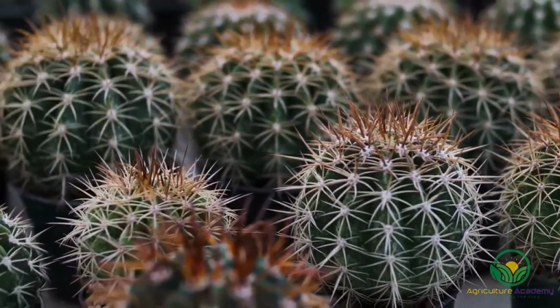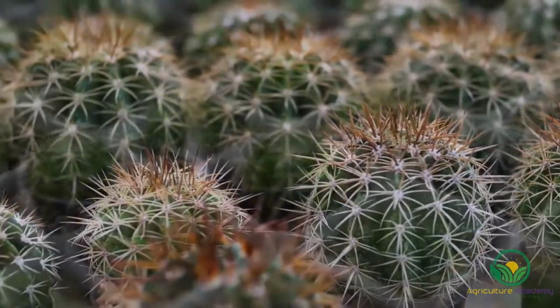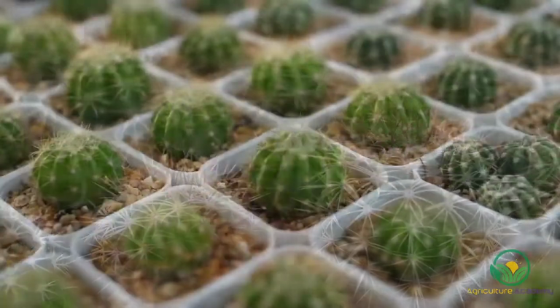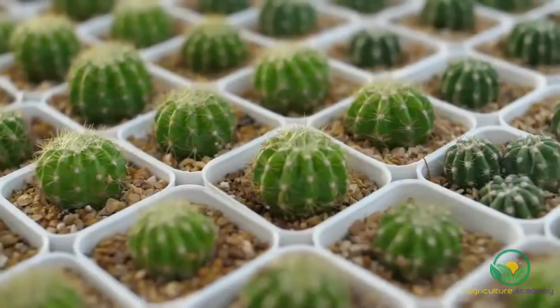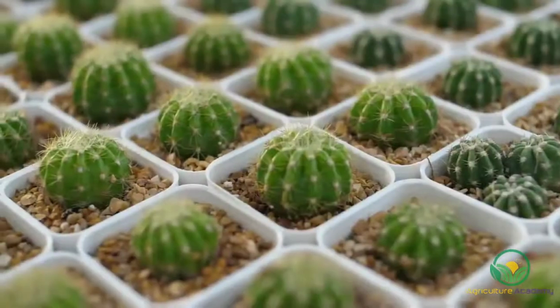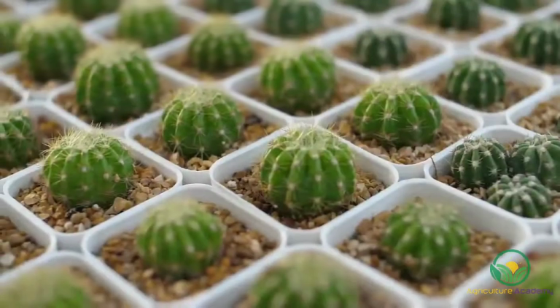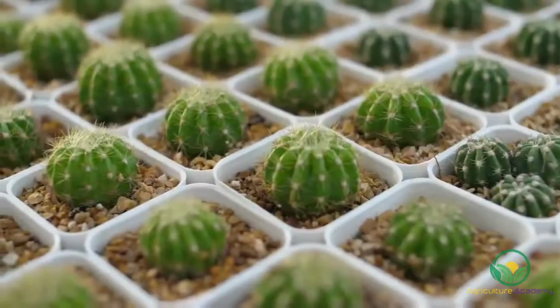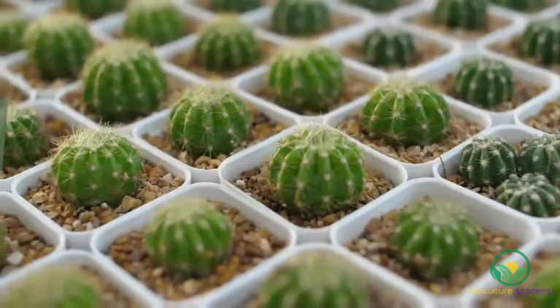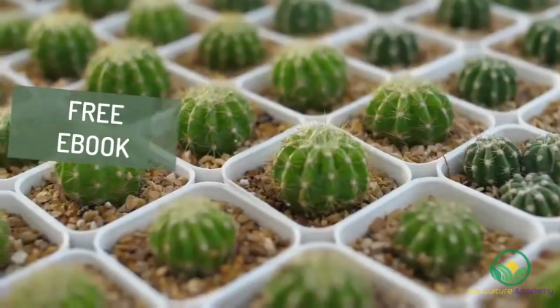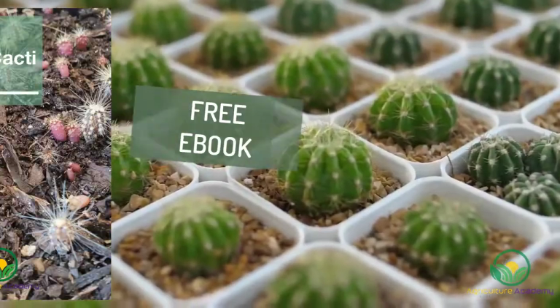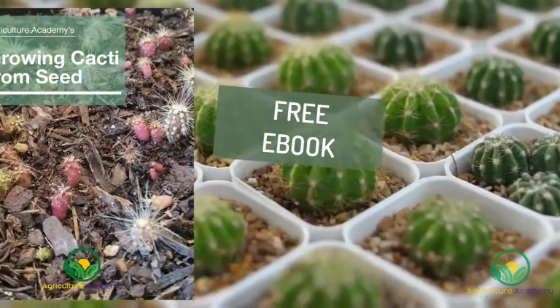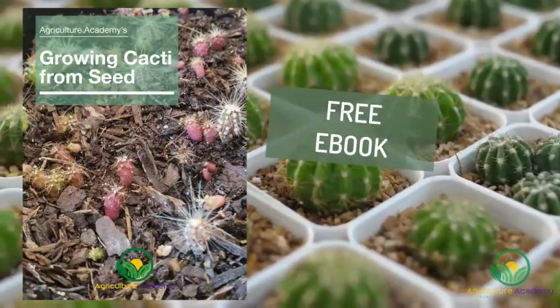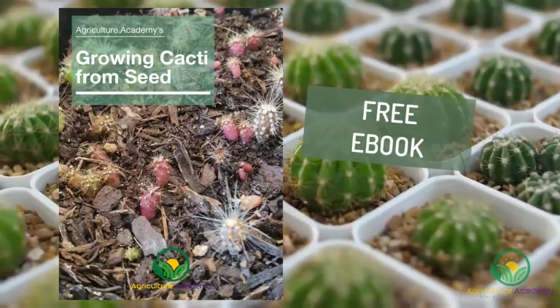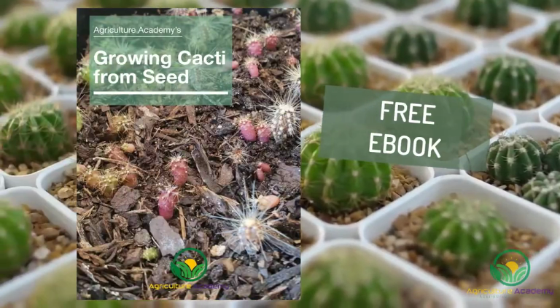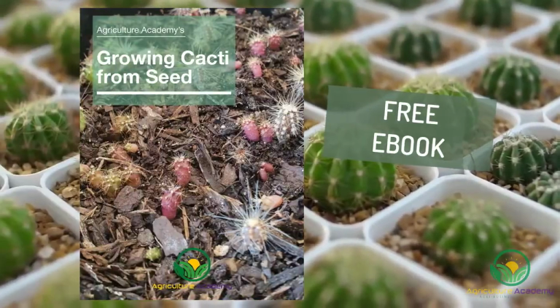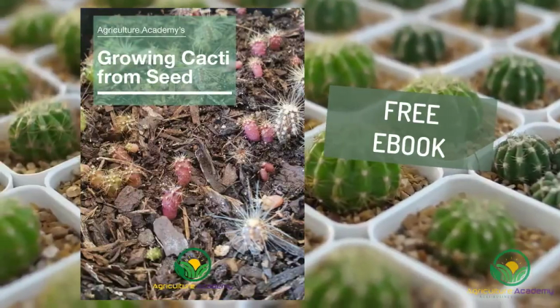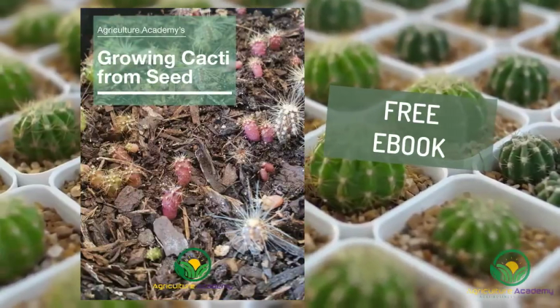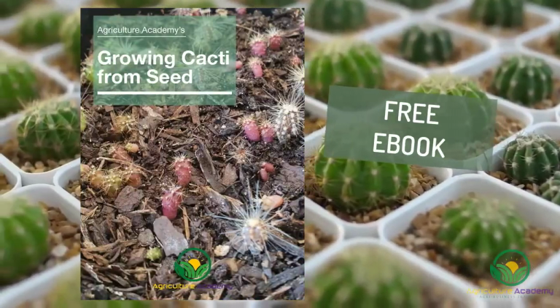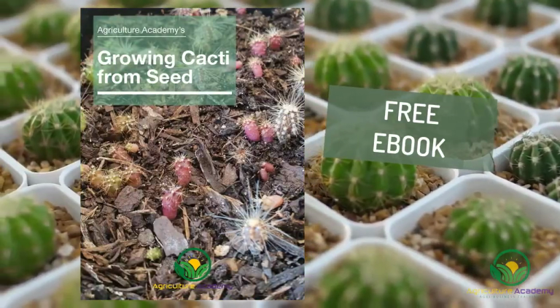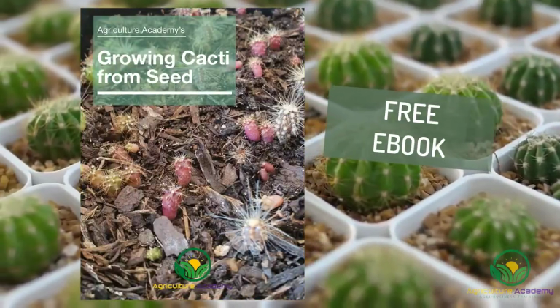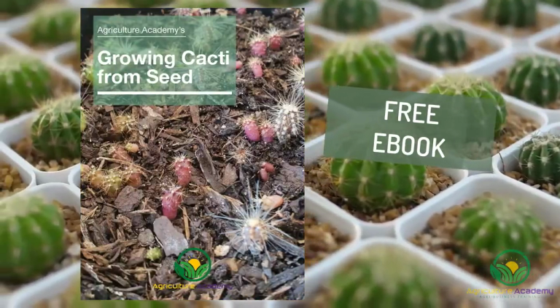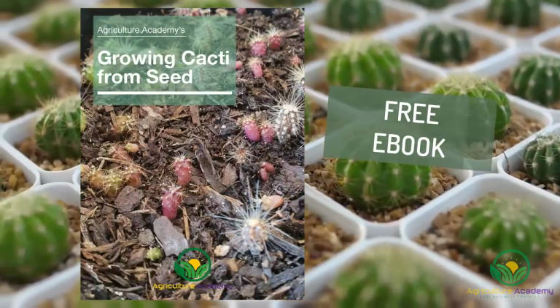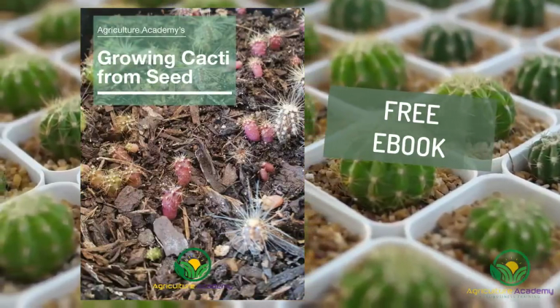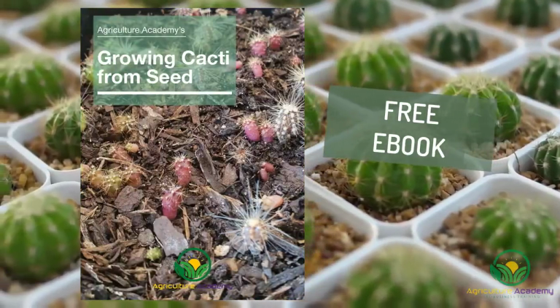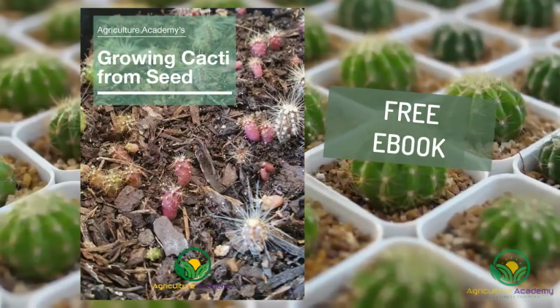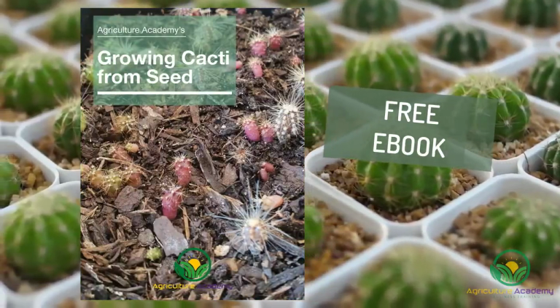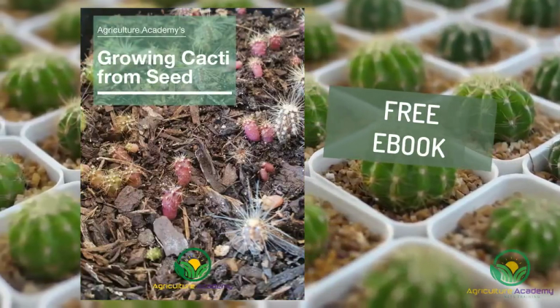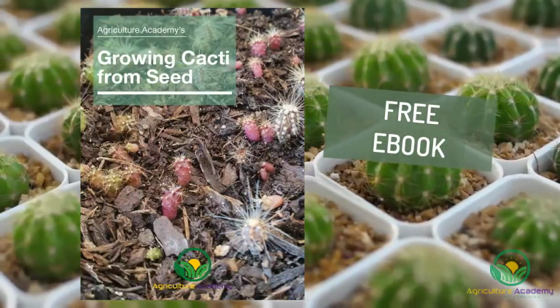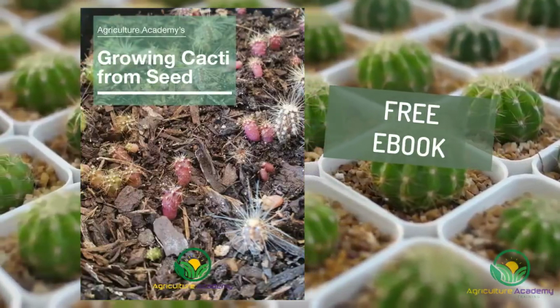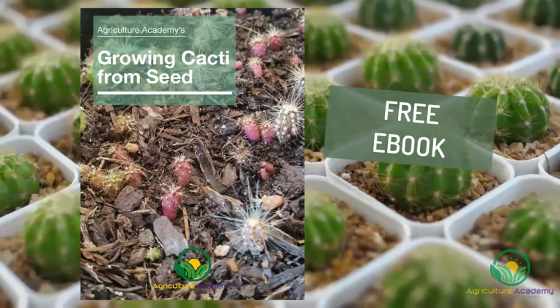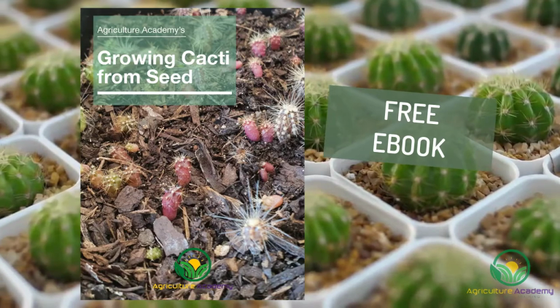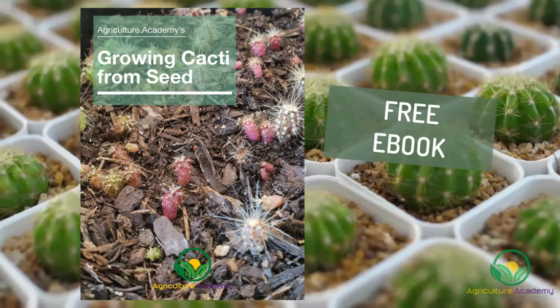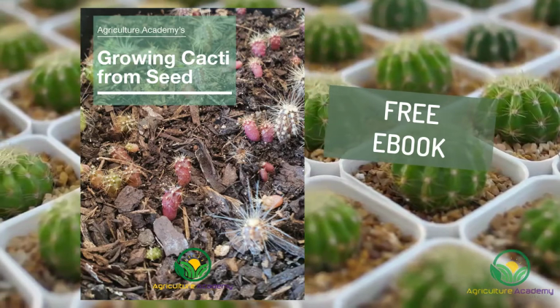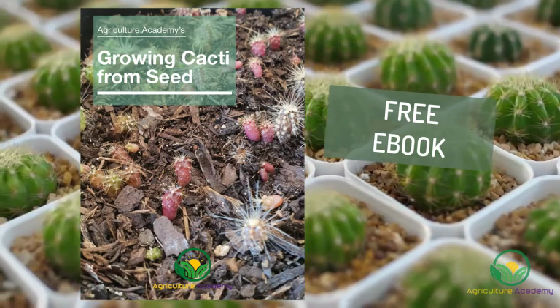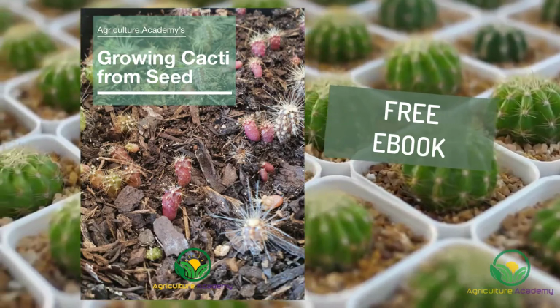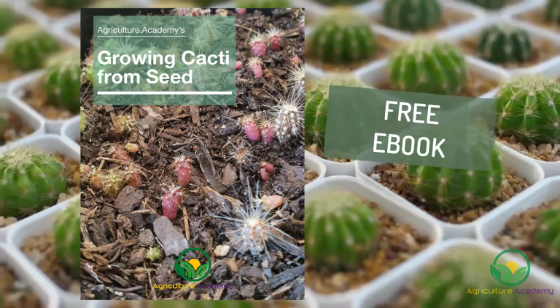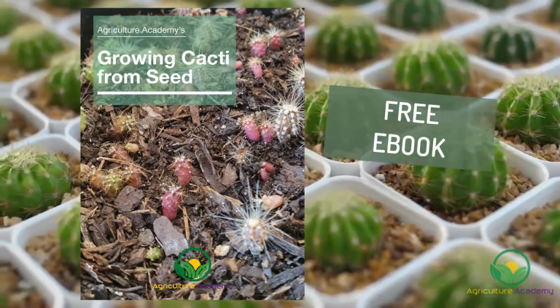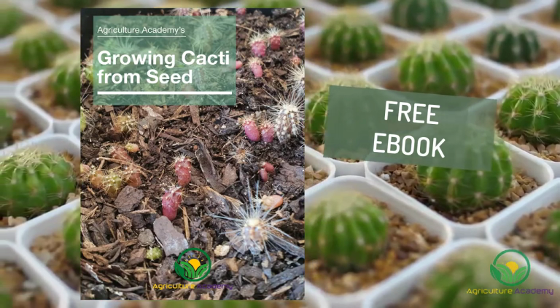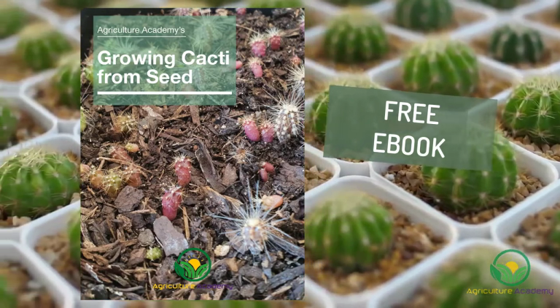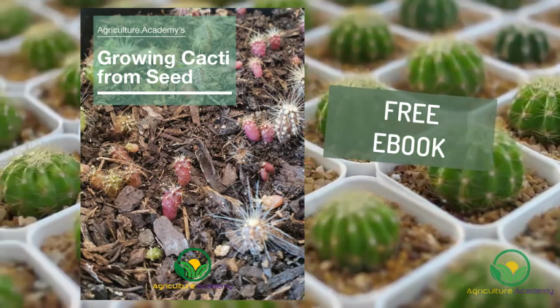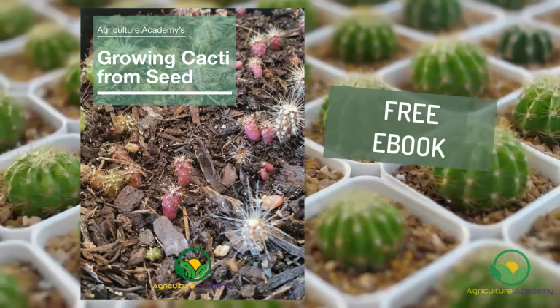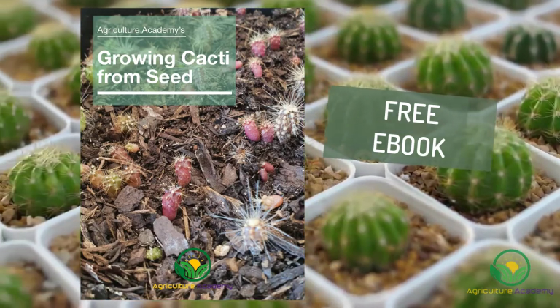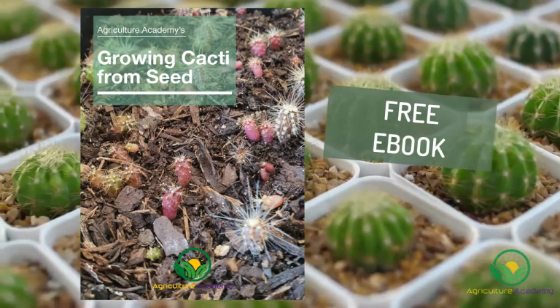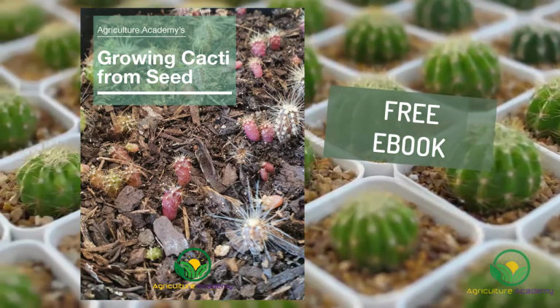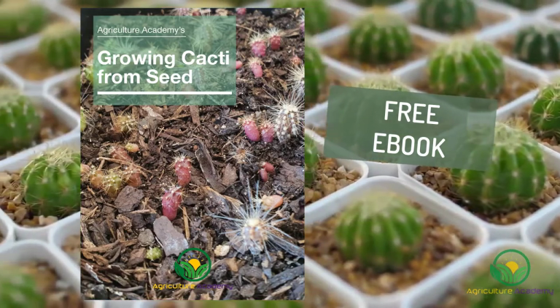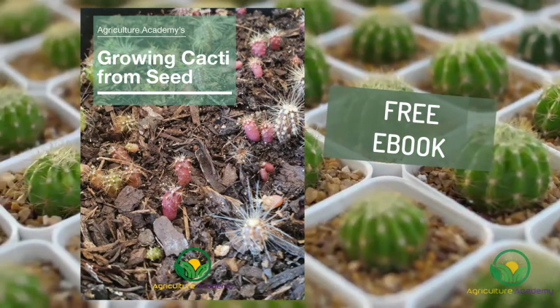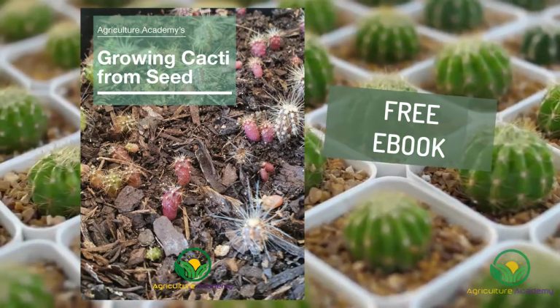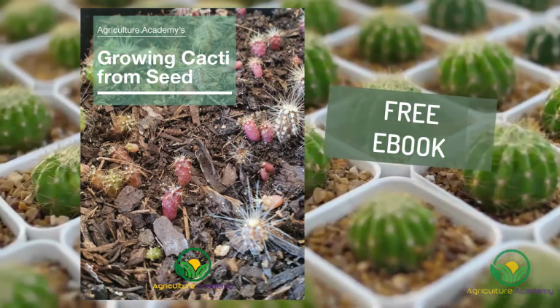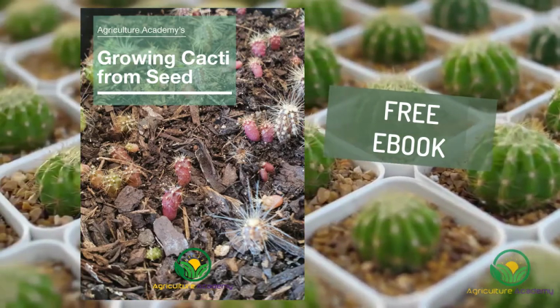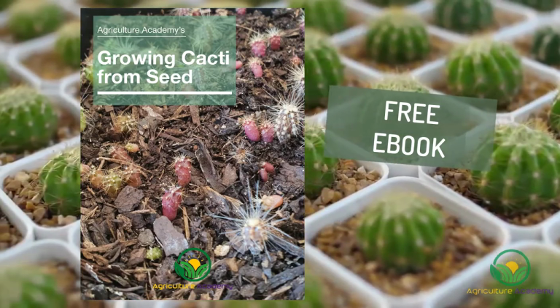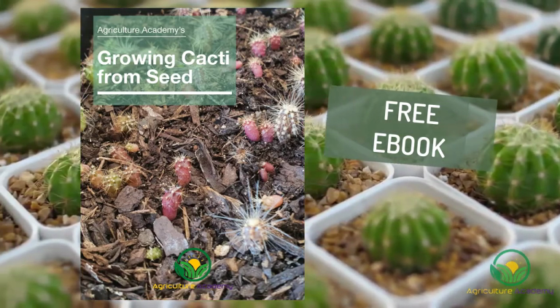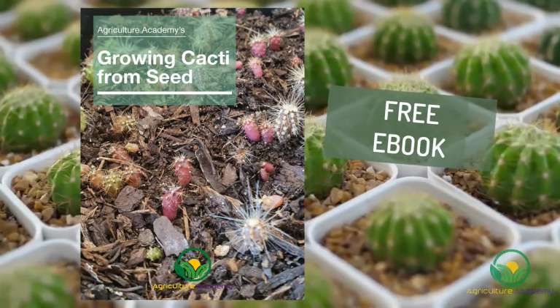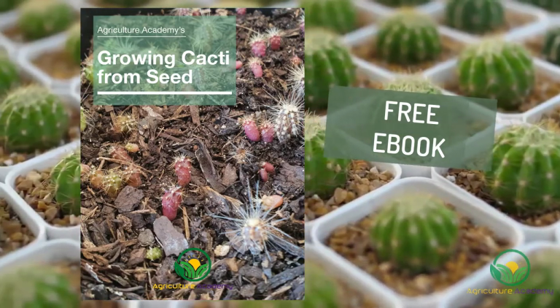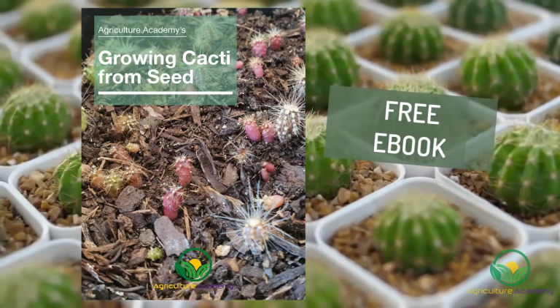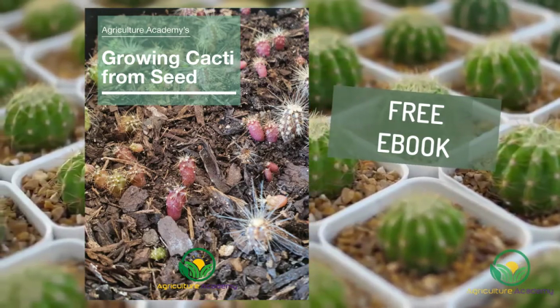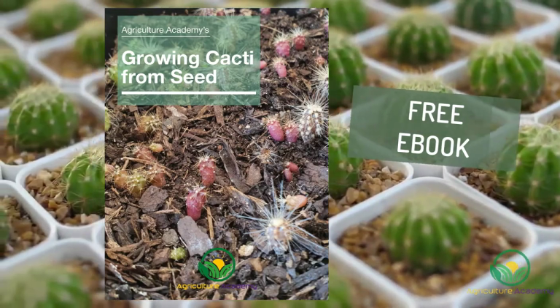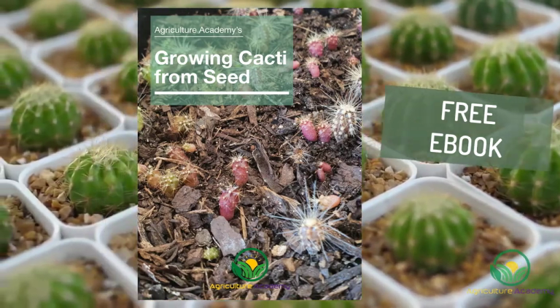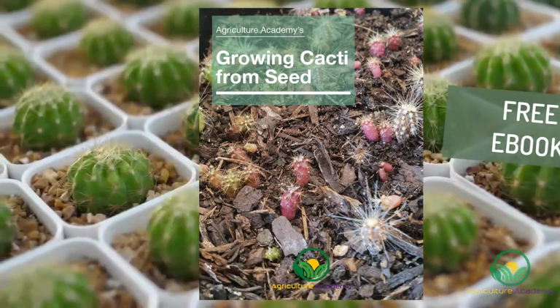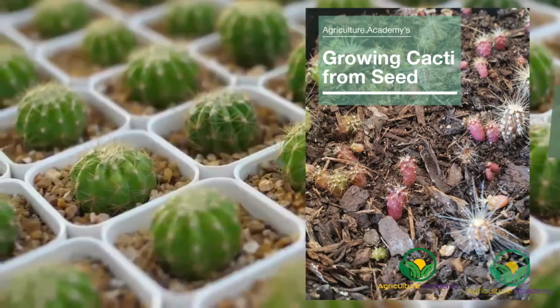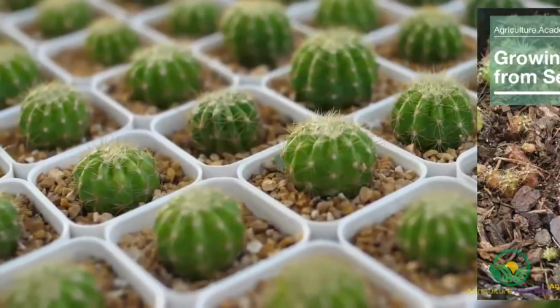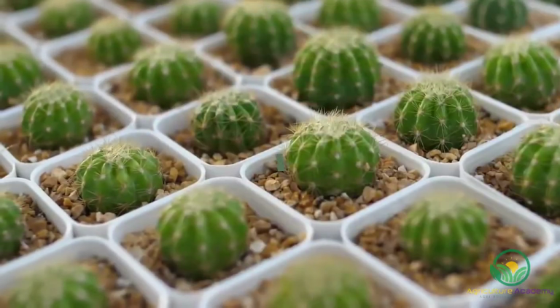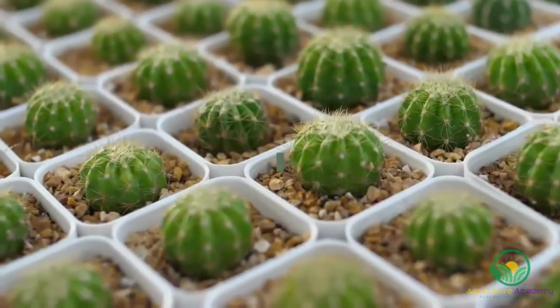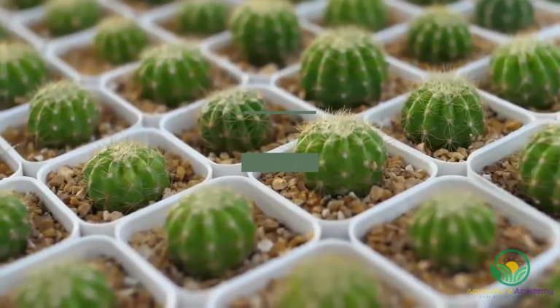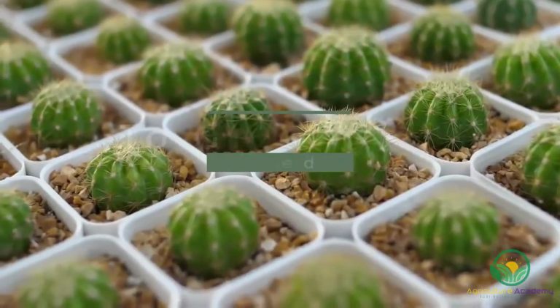We have also created an ebook detailing all of this information just for you. With that in mind, let's get started.